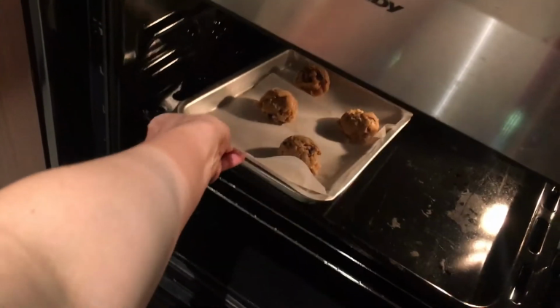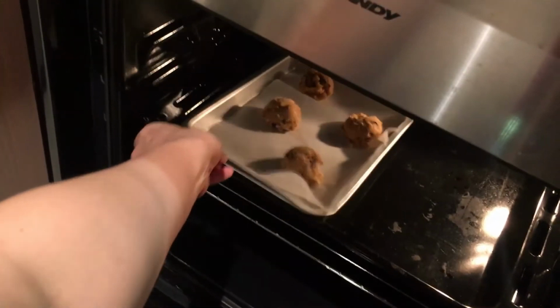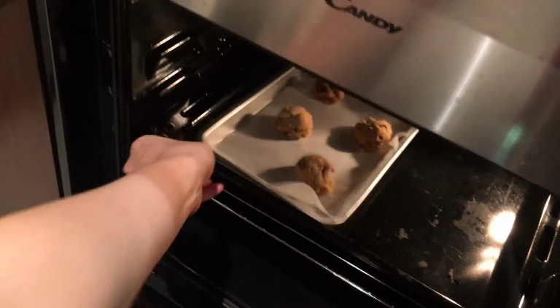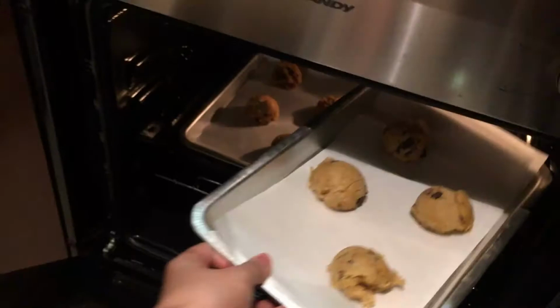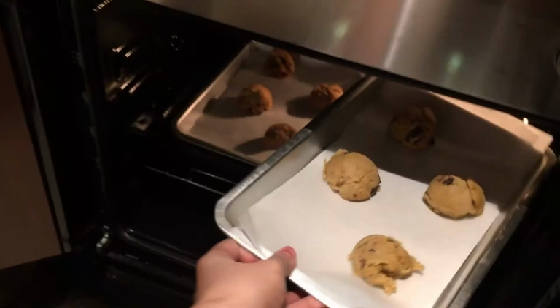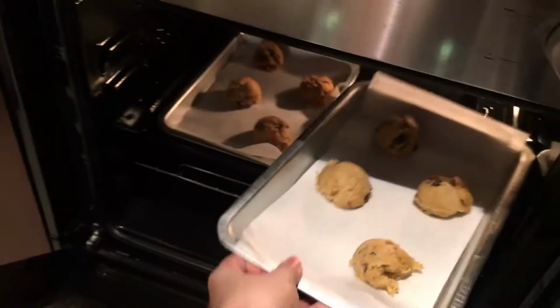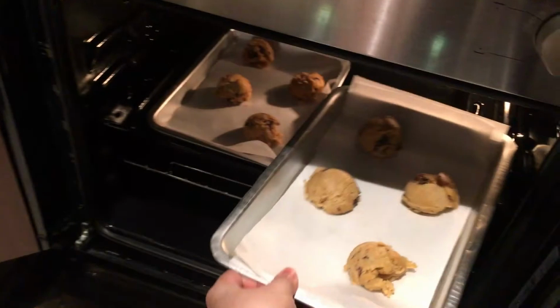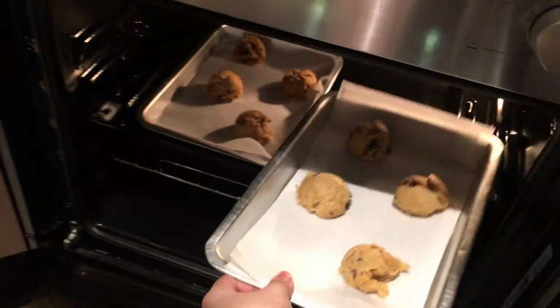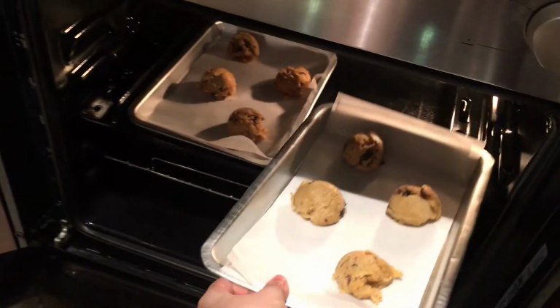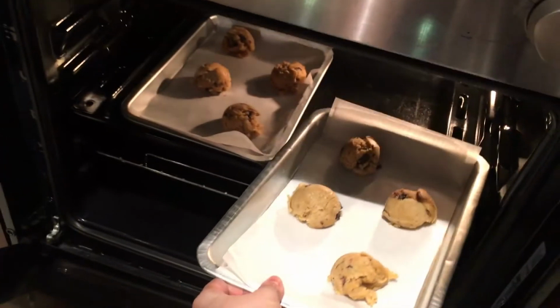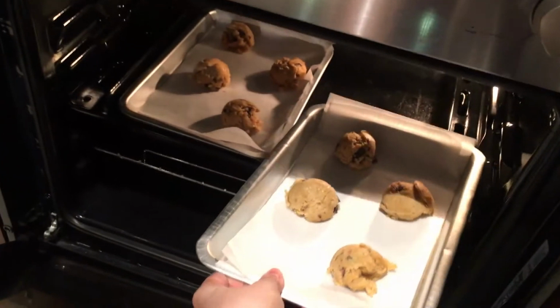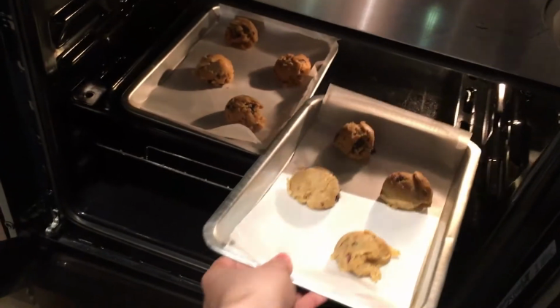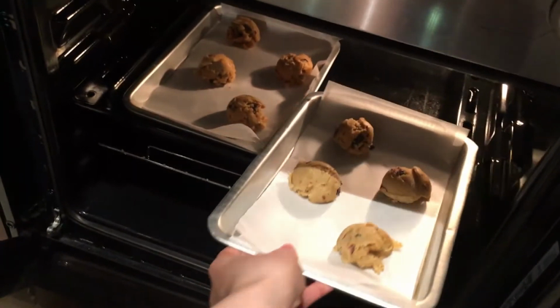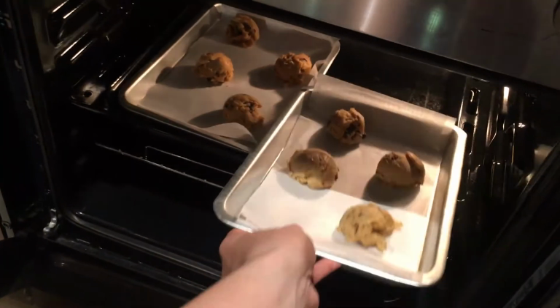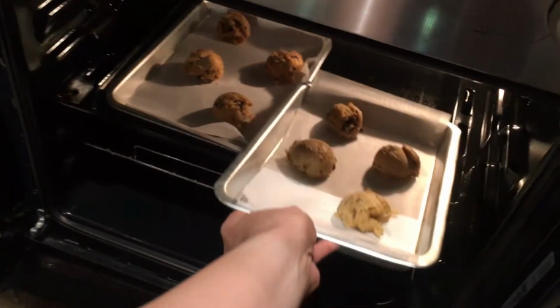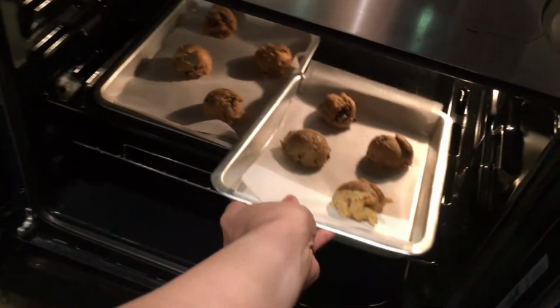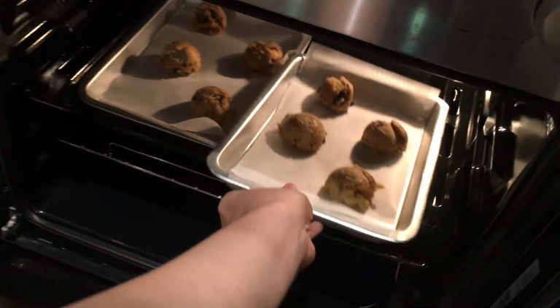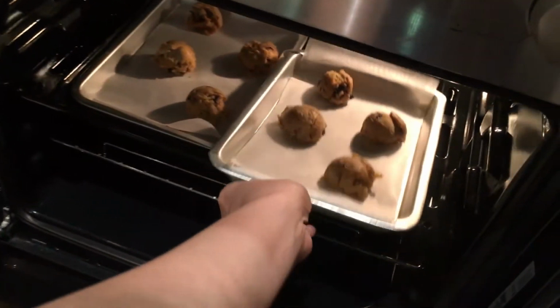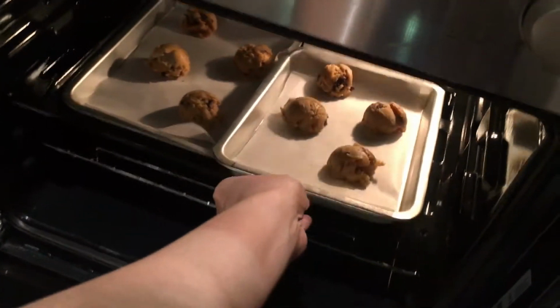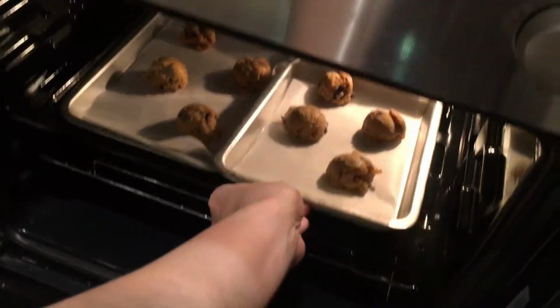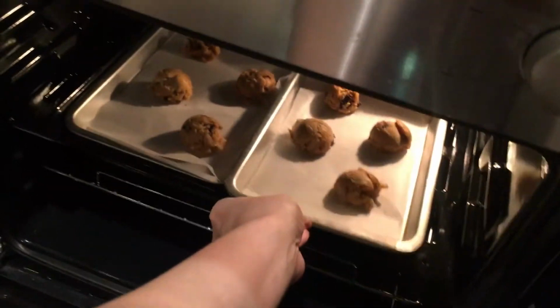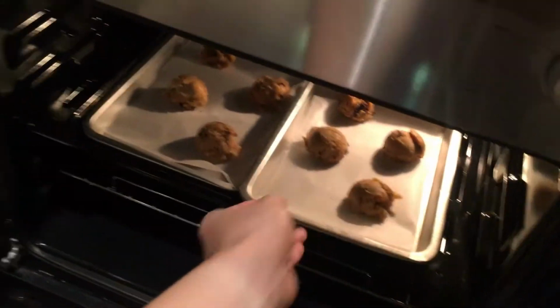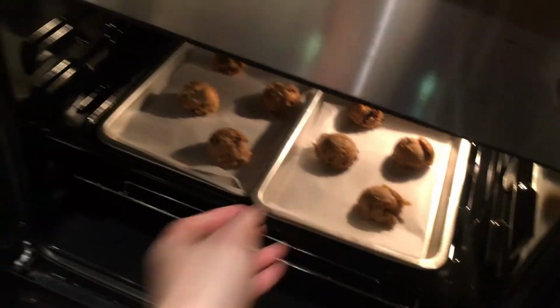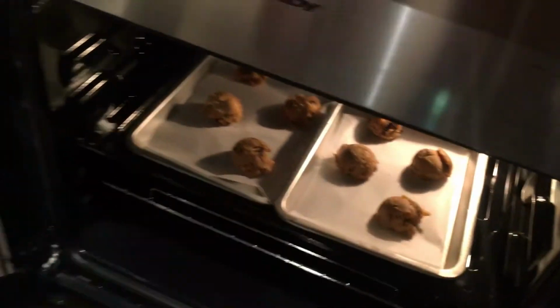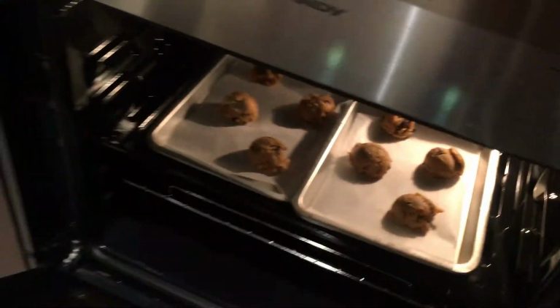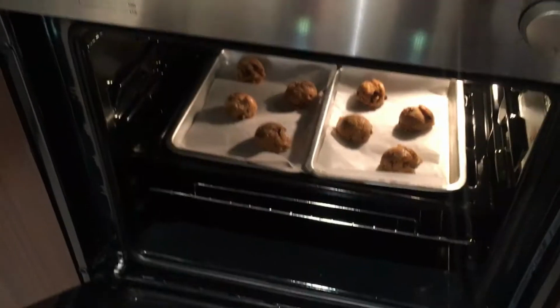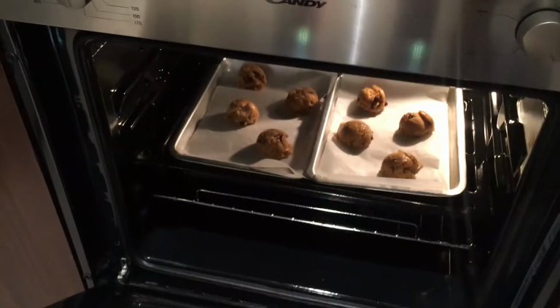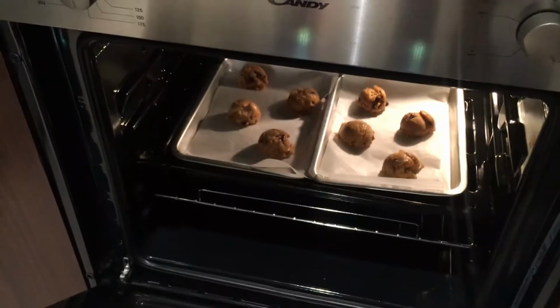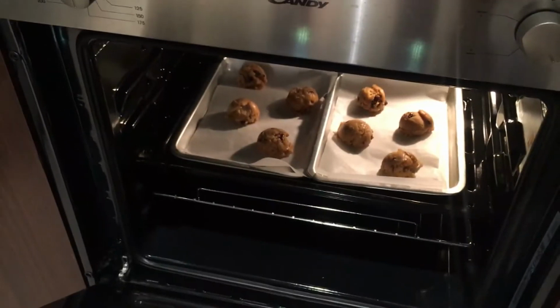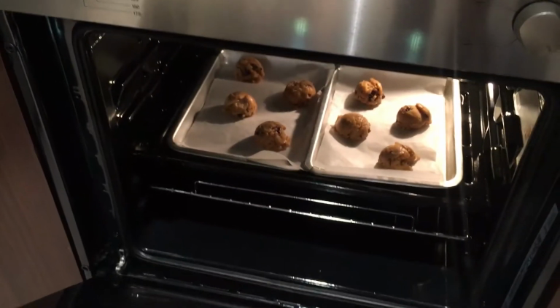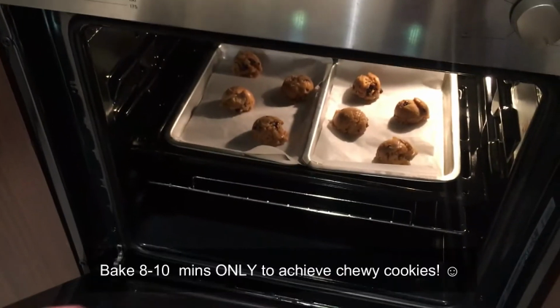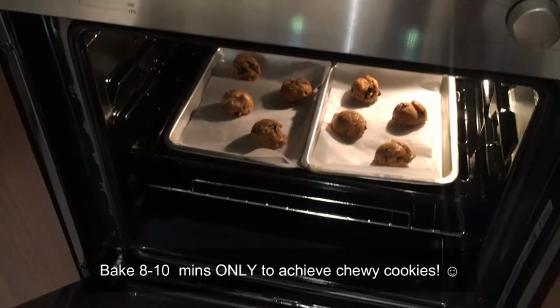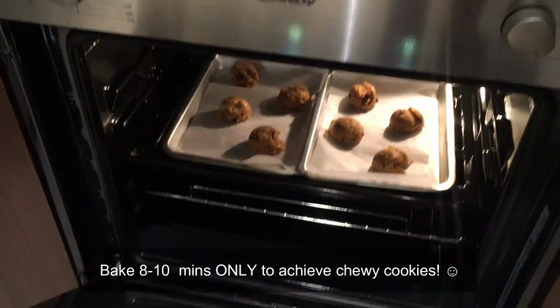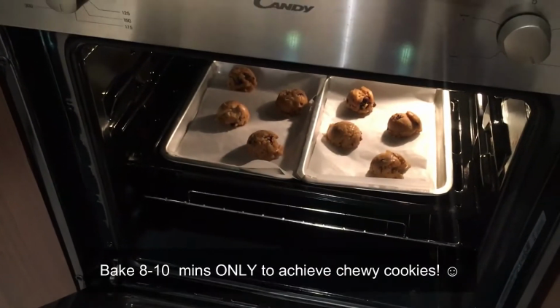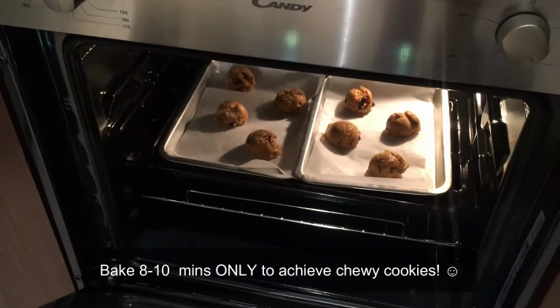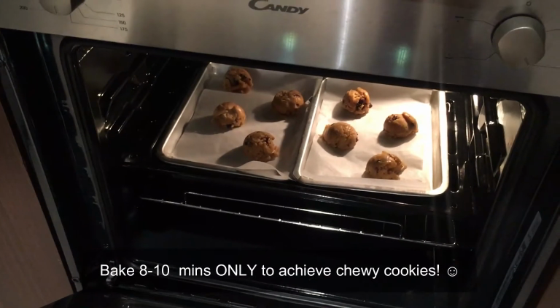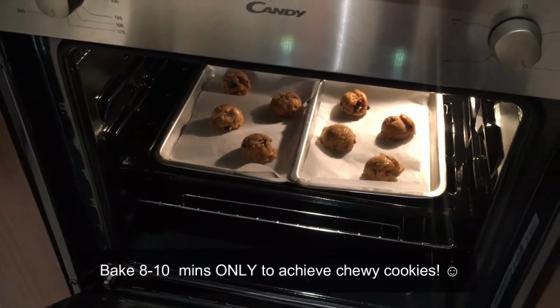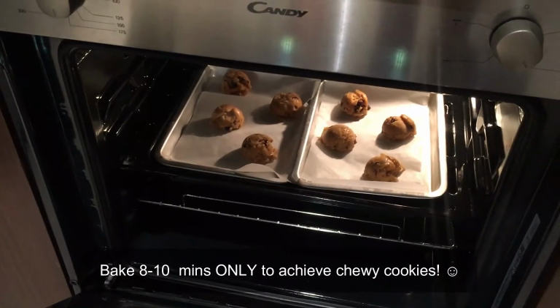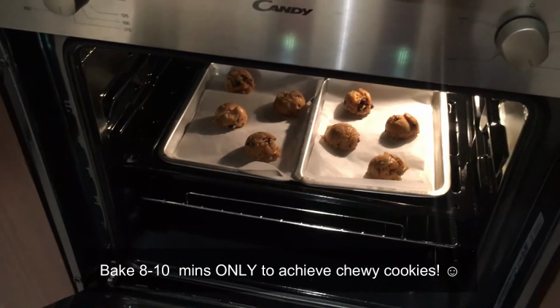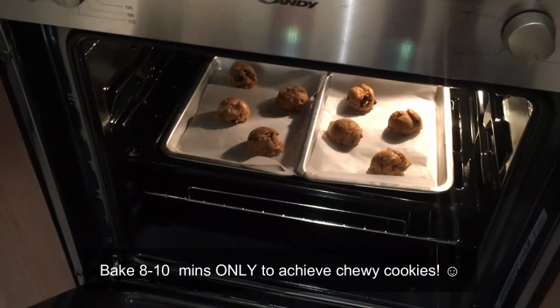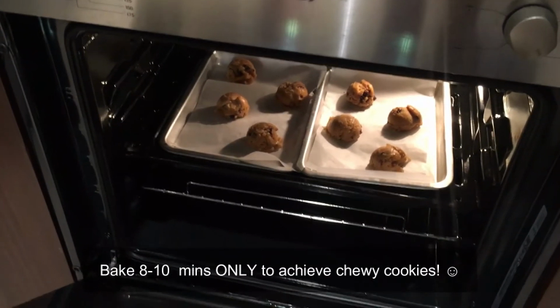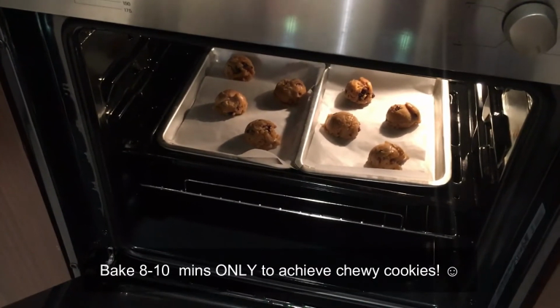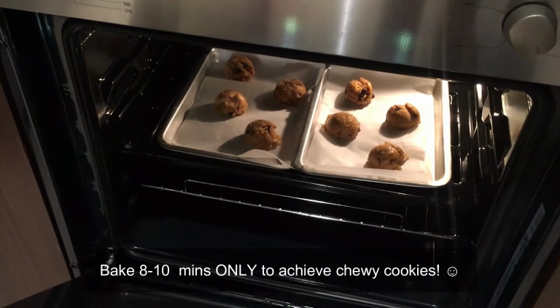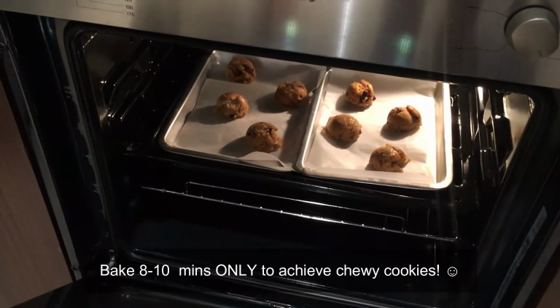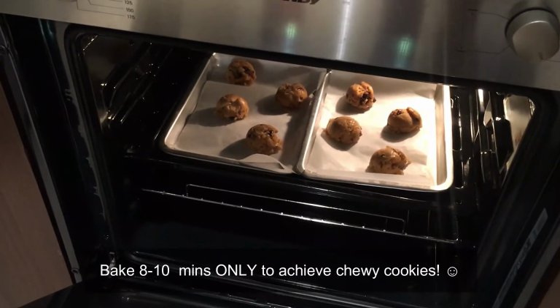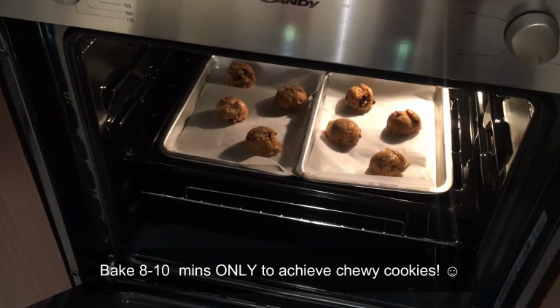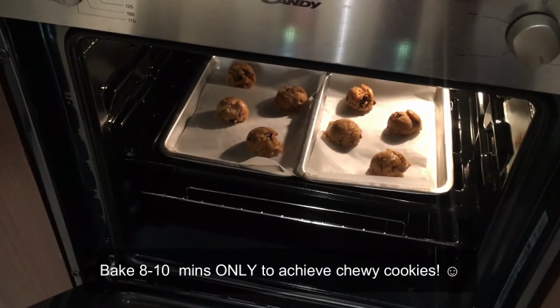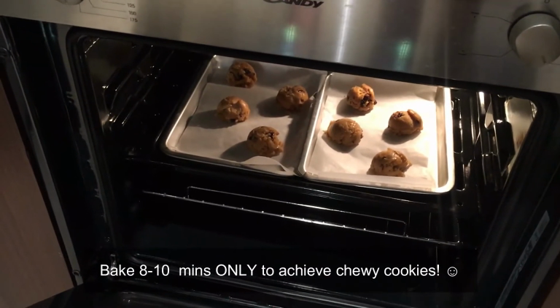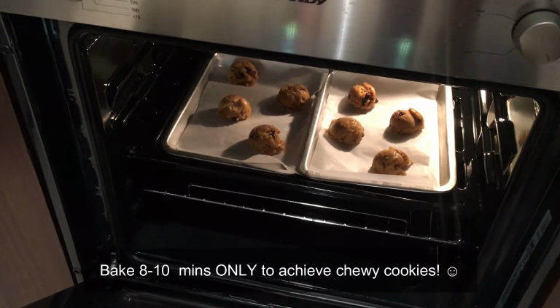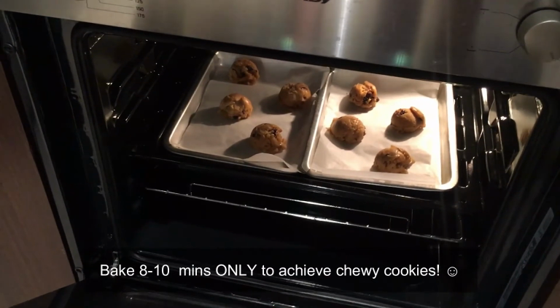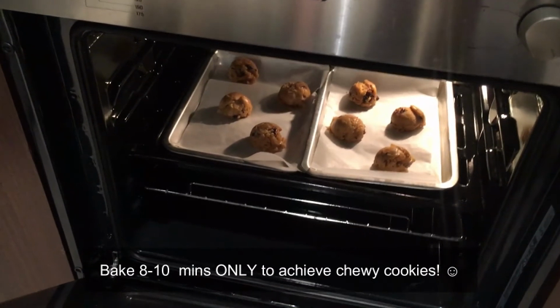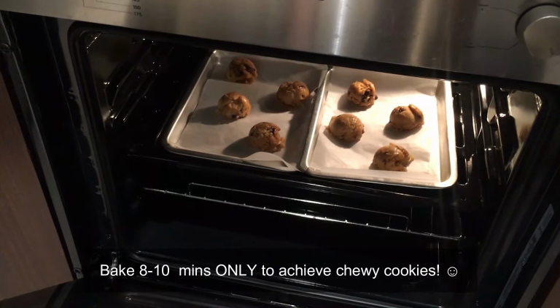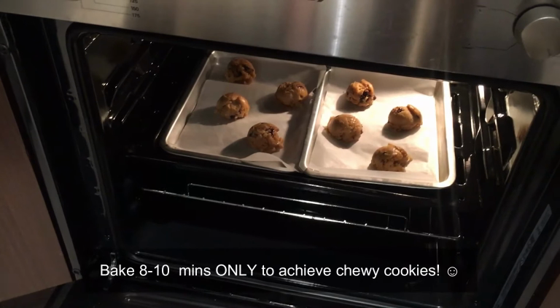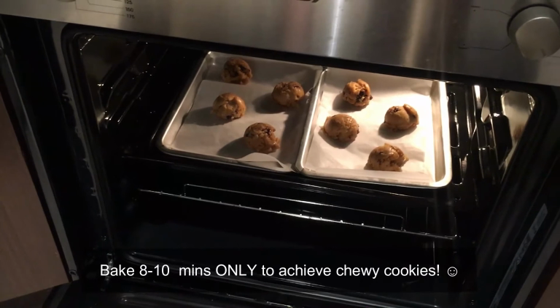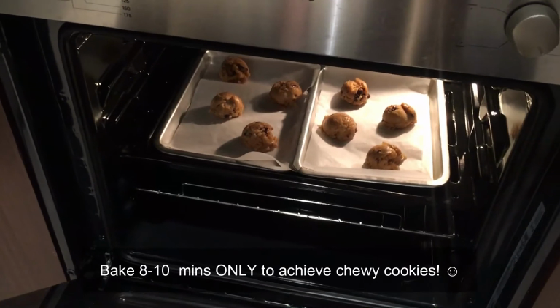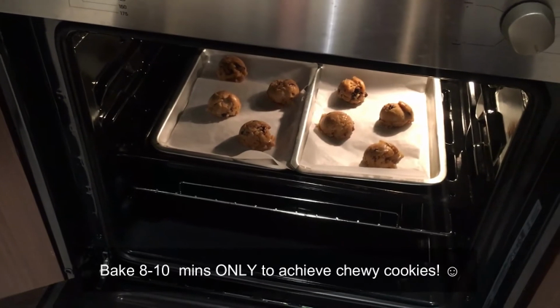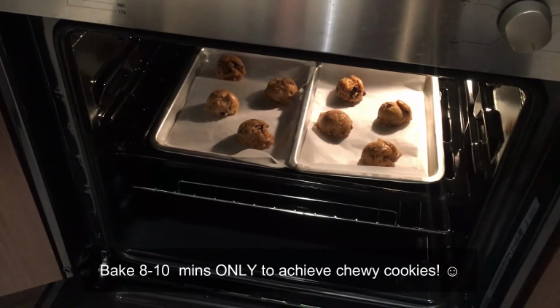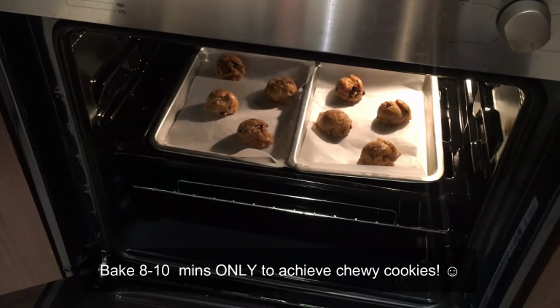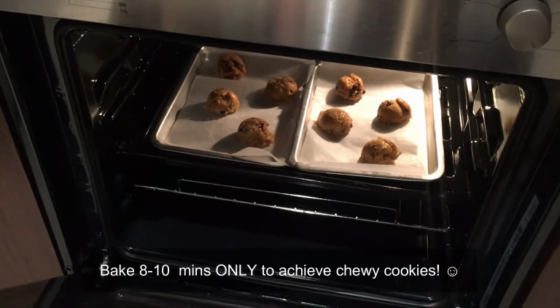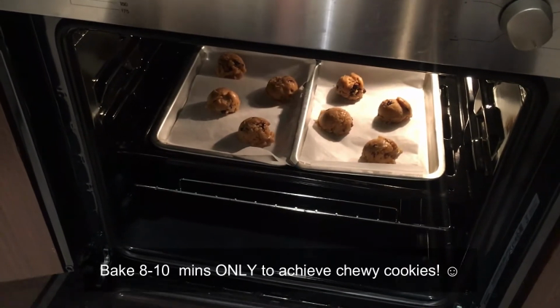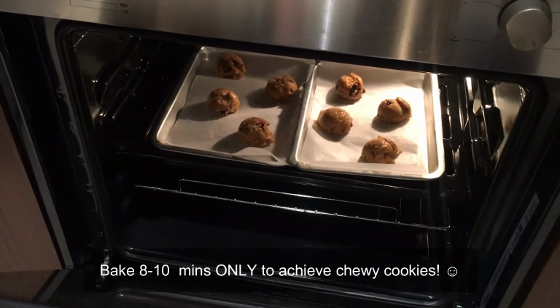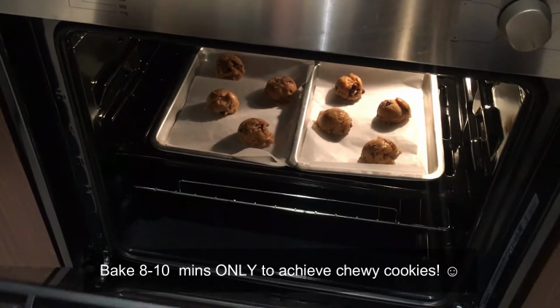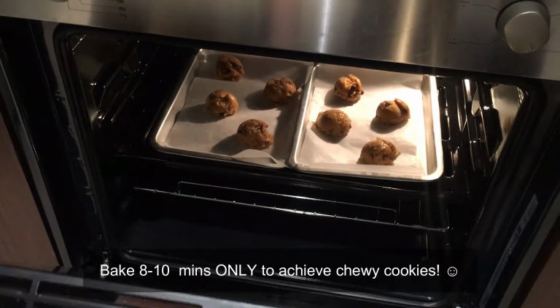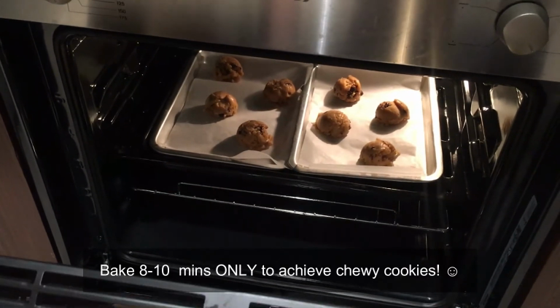Let's bake it! Remember, only eight to ten minutes to make our cookies chewy.